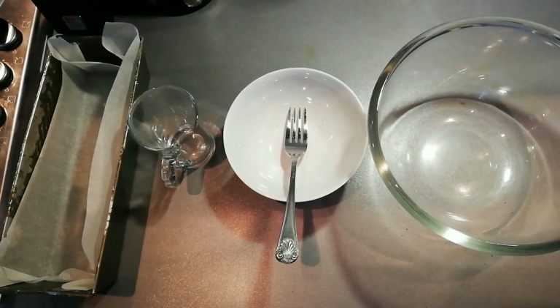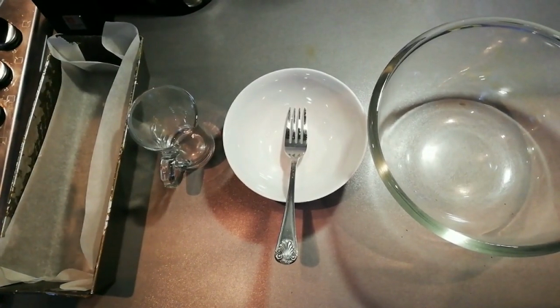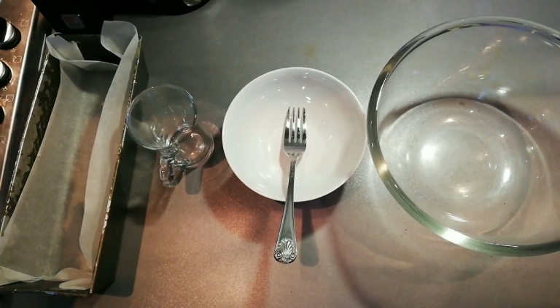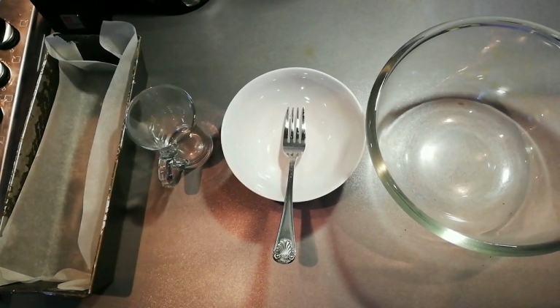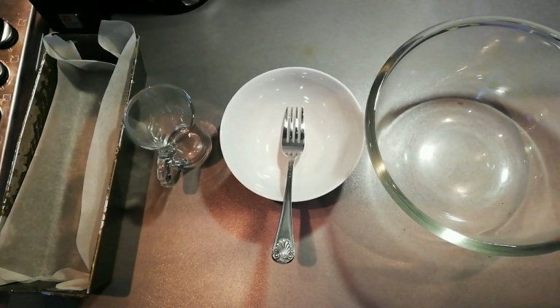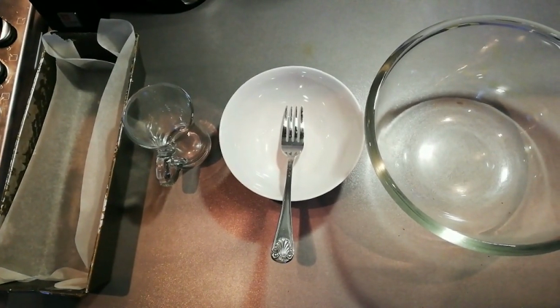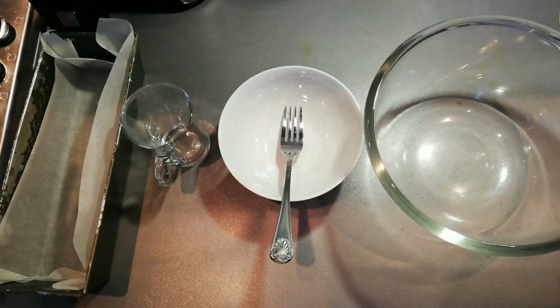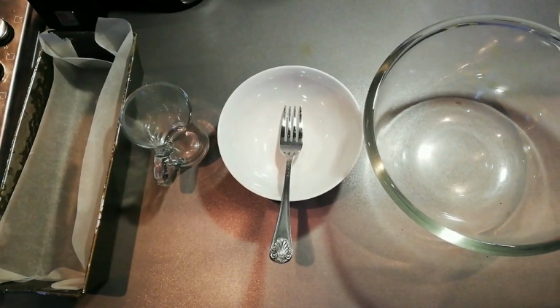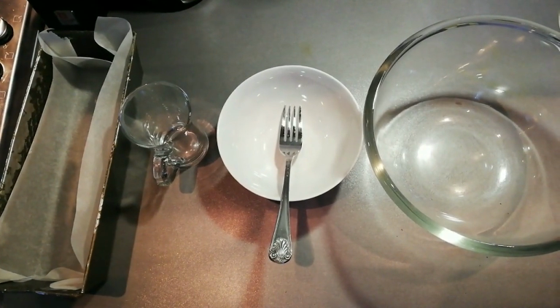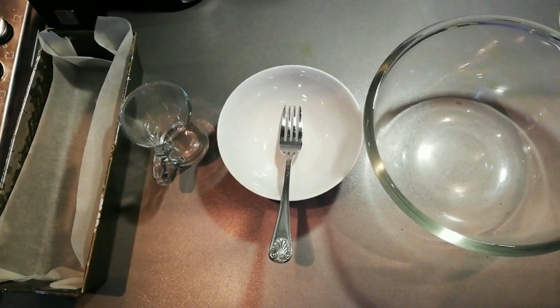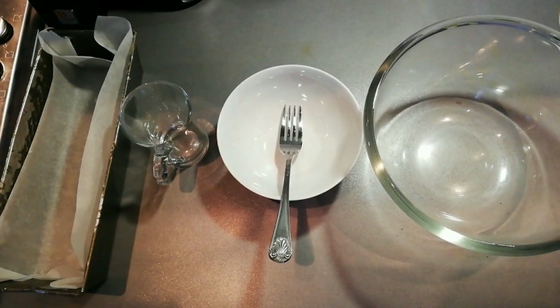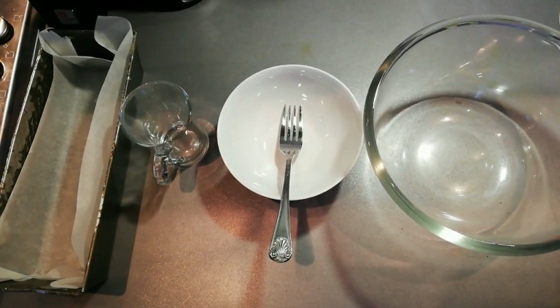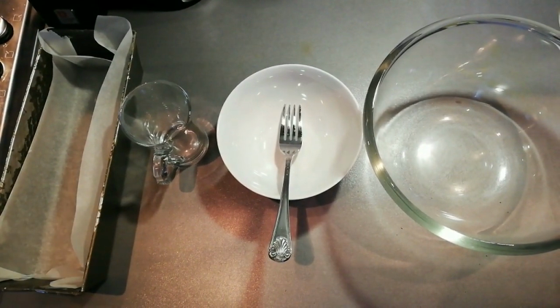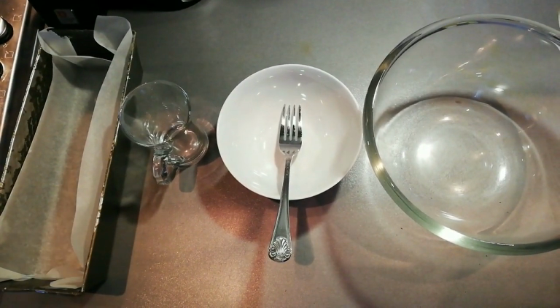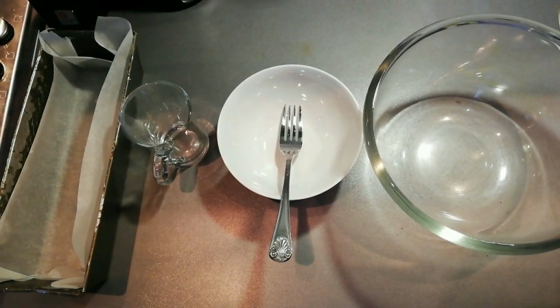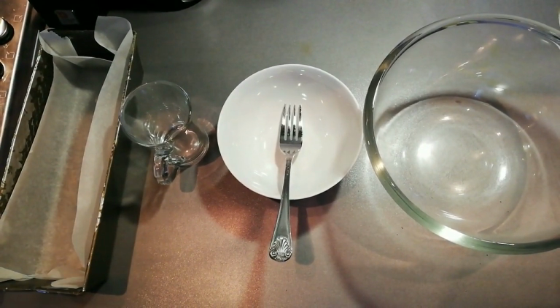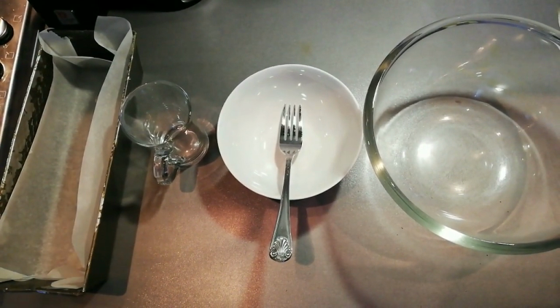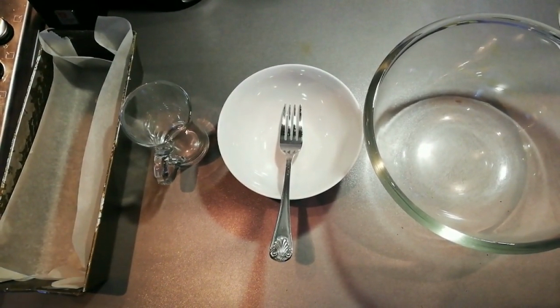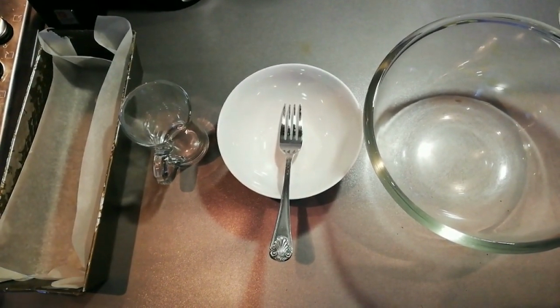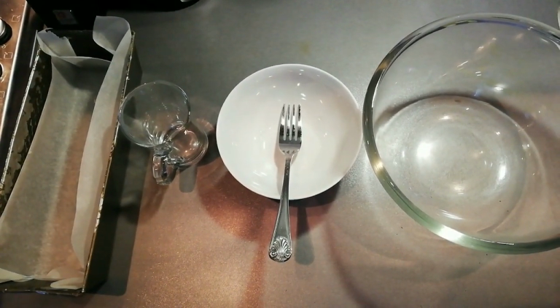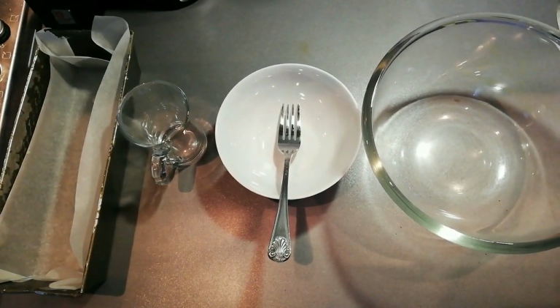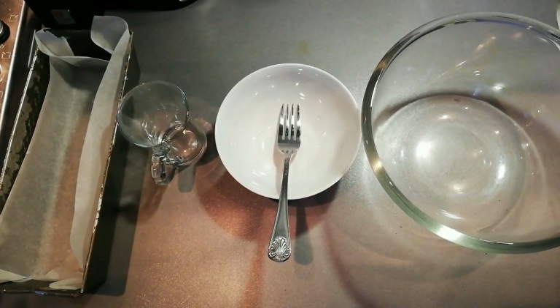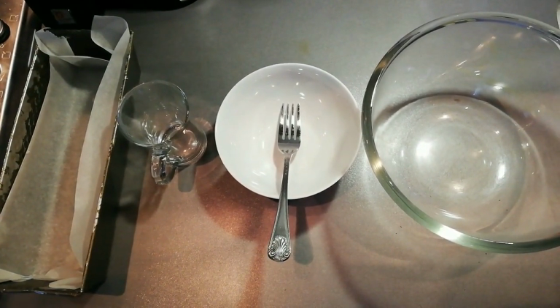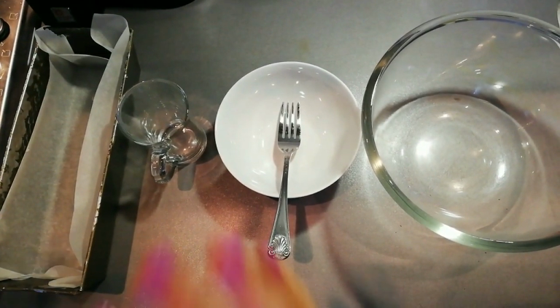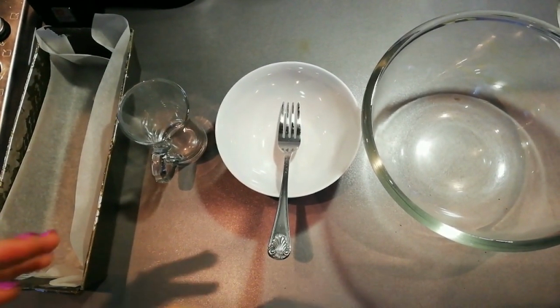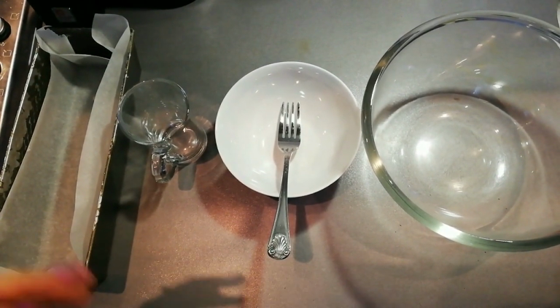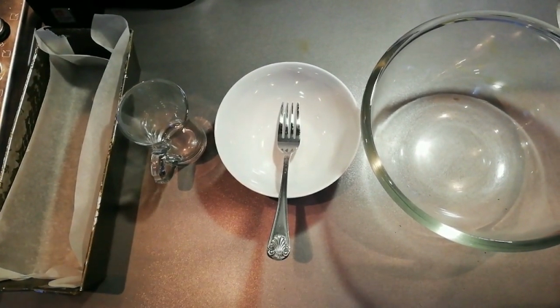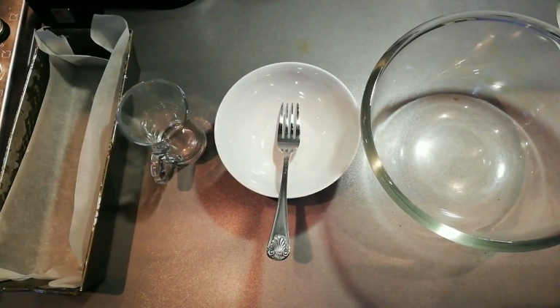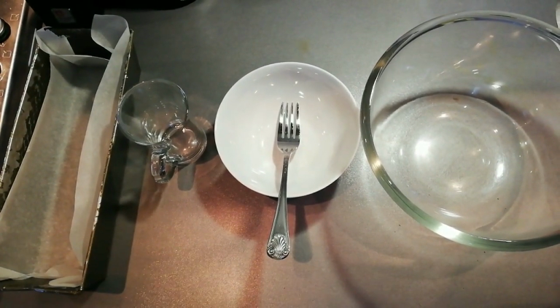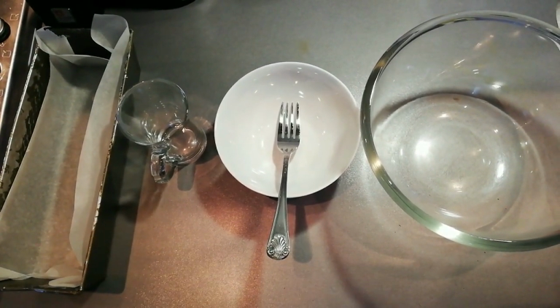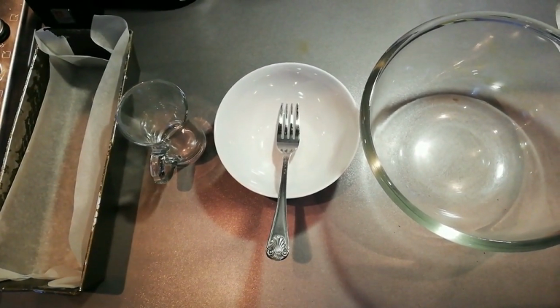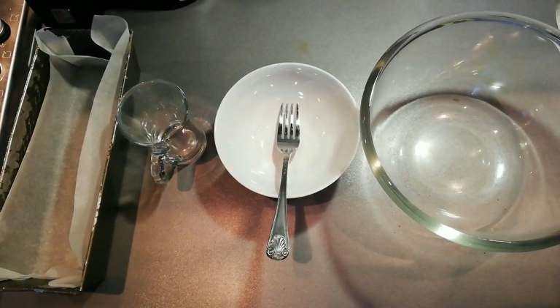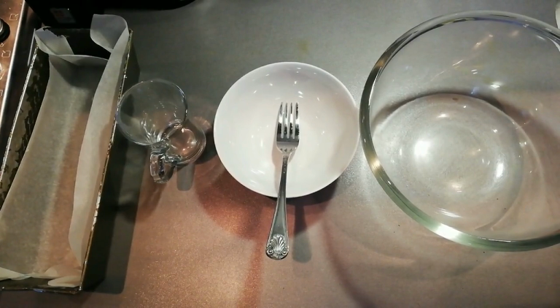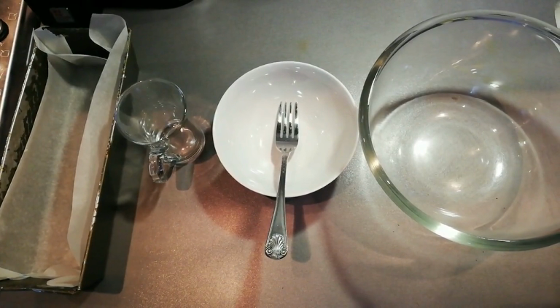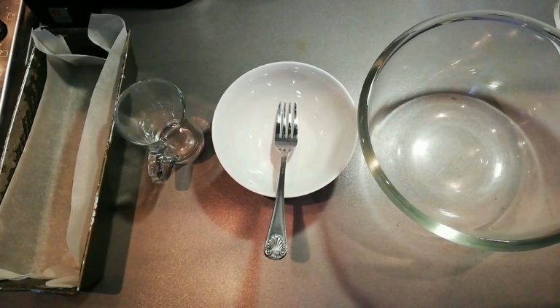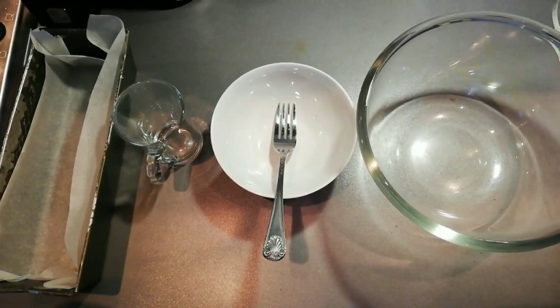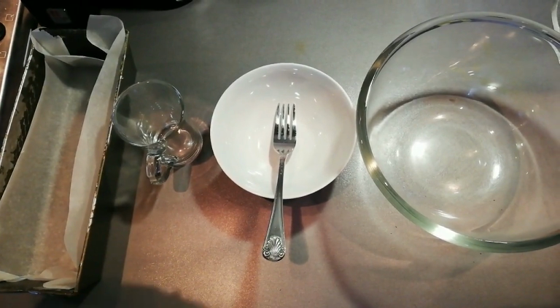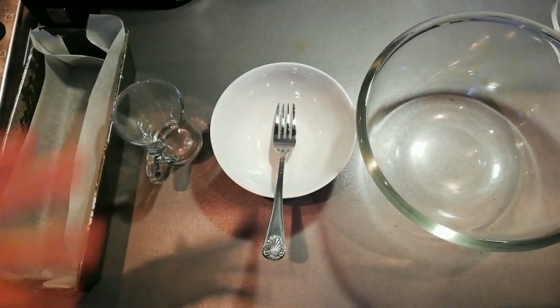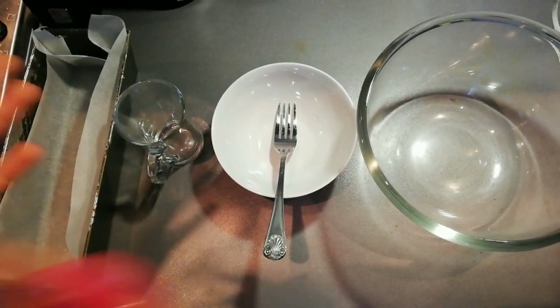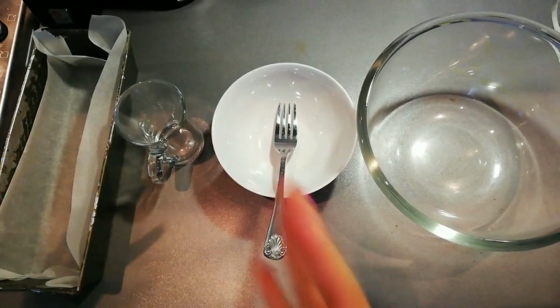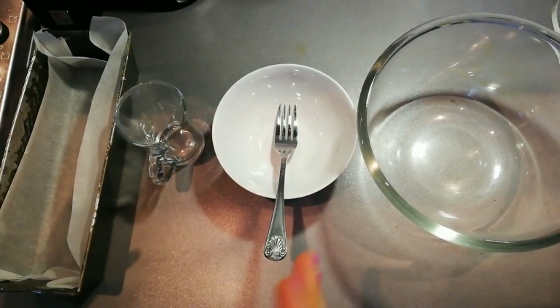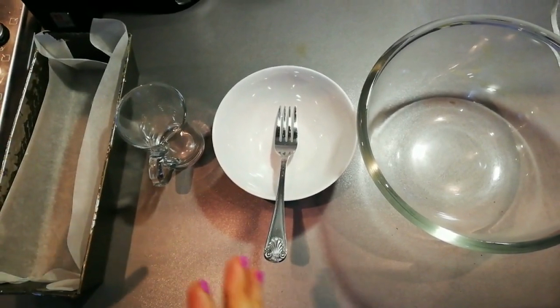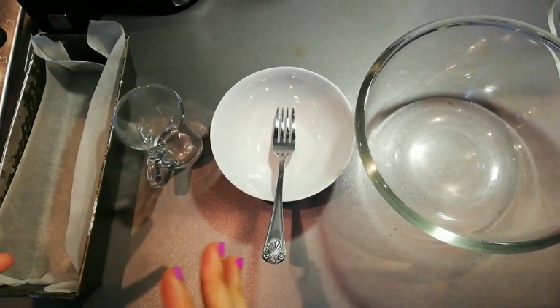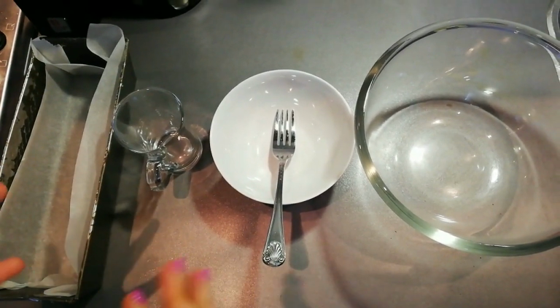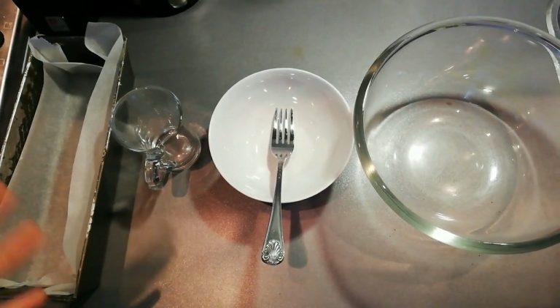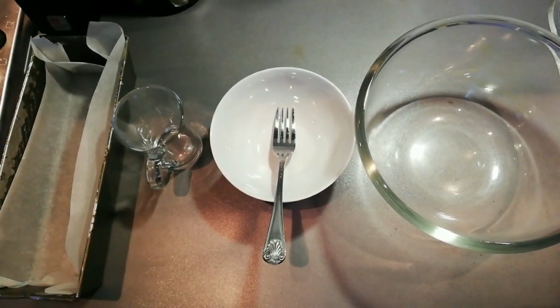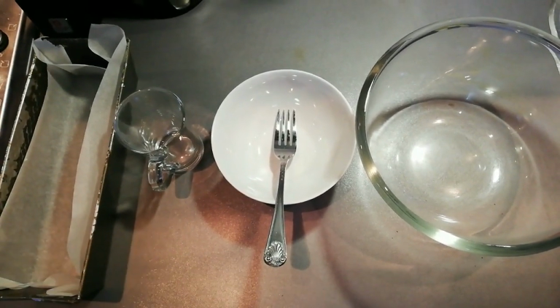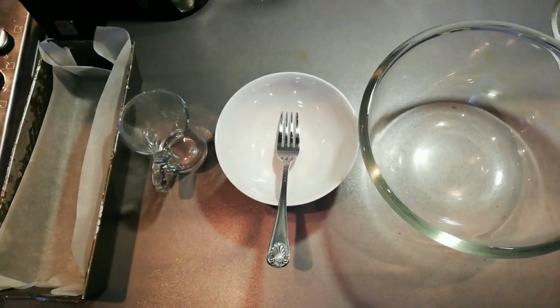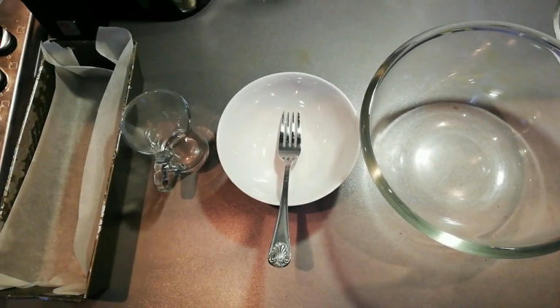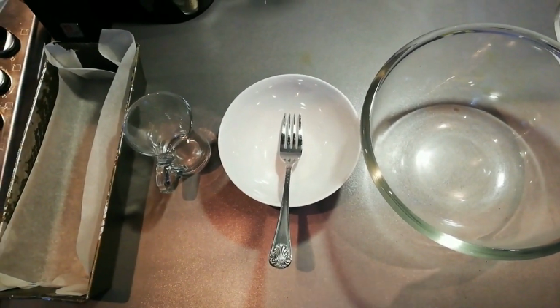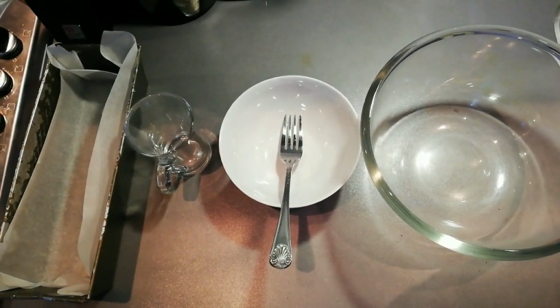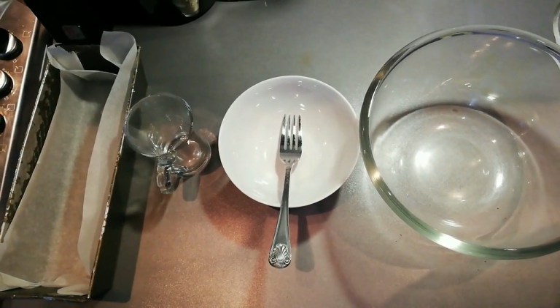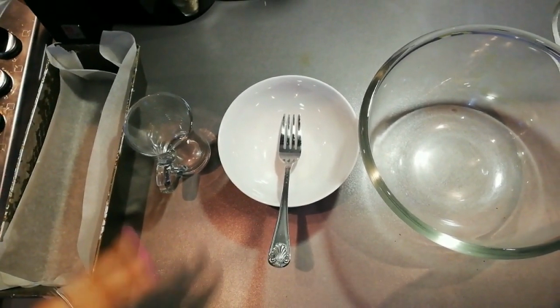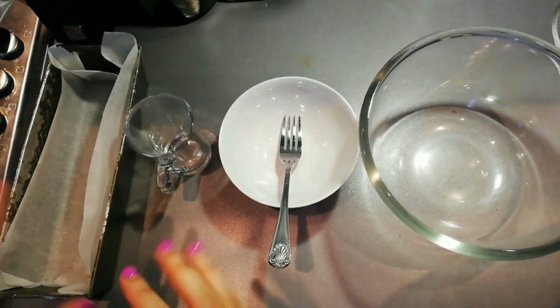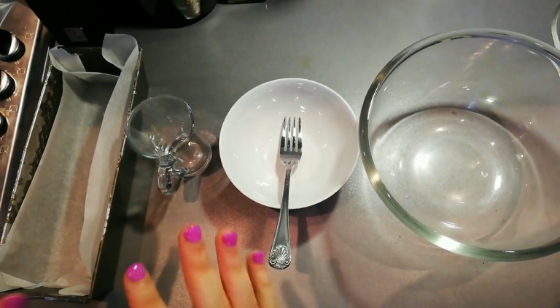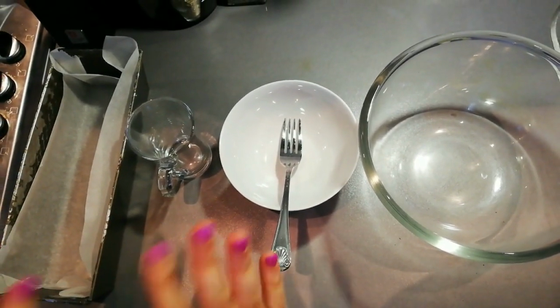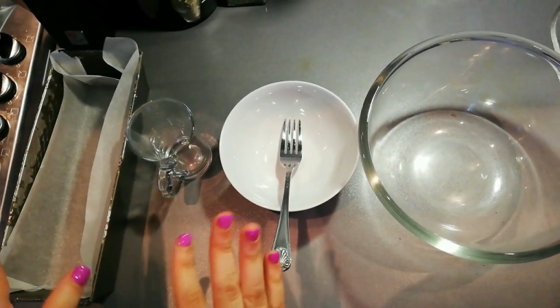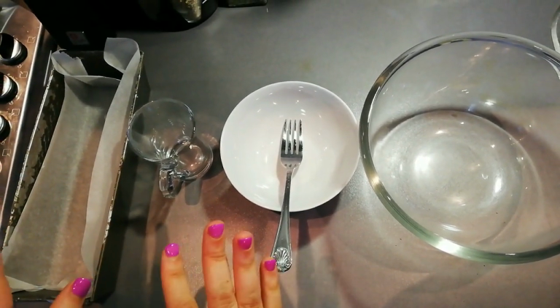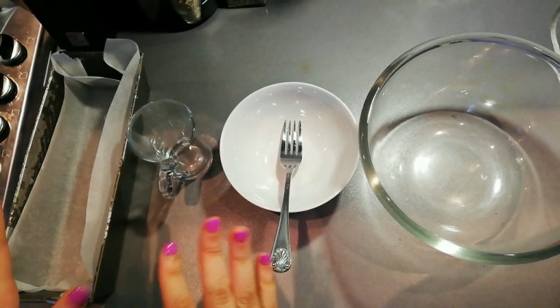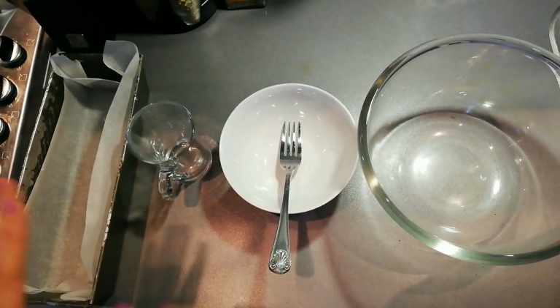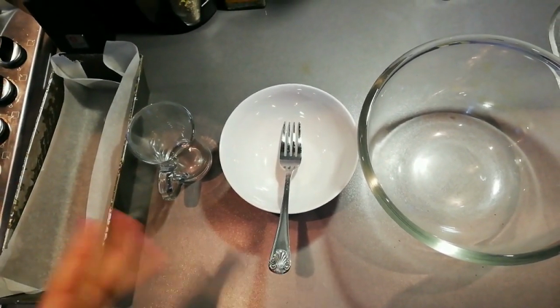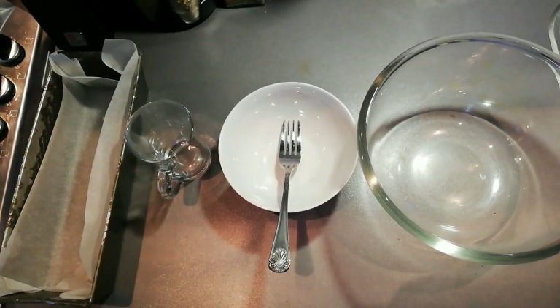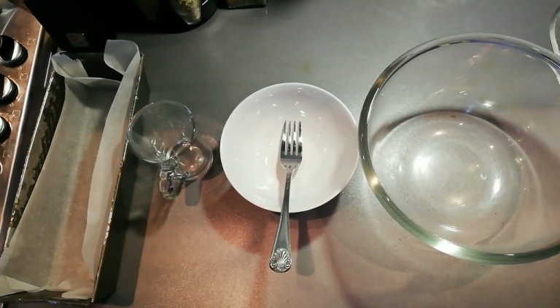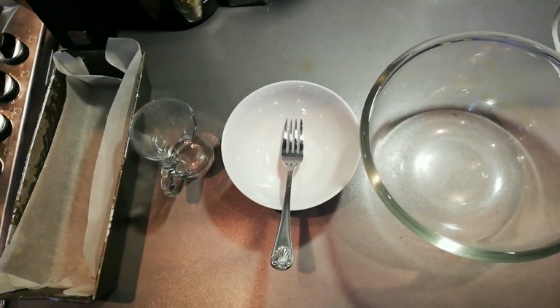Hi everyone, today we're gonna make a banana bread, and these are the hardware tools that you'll need.